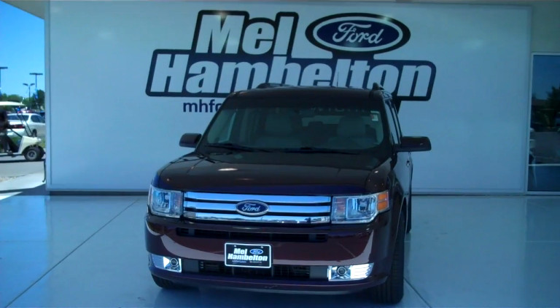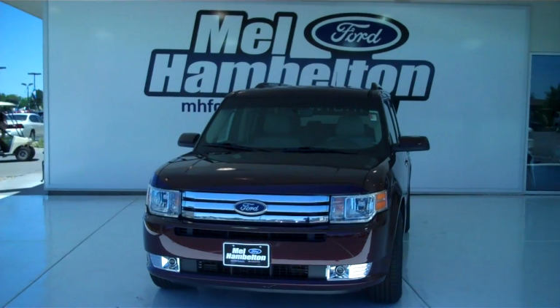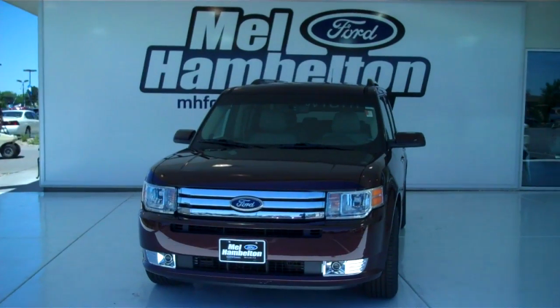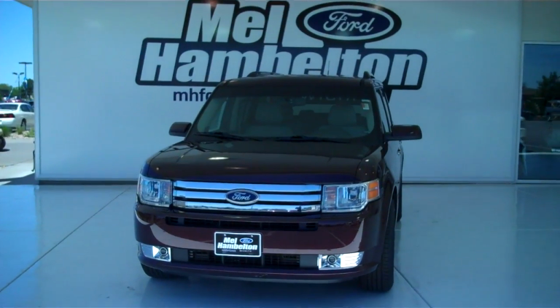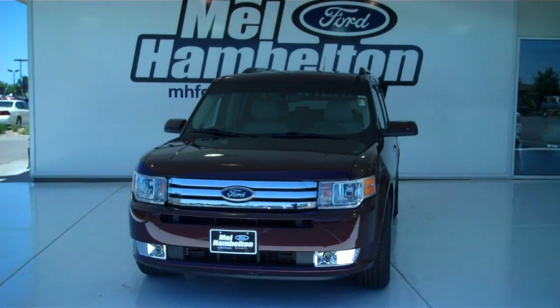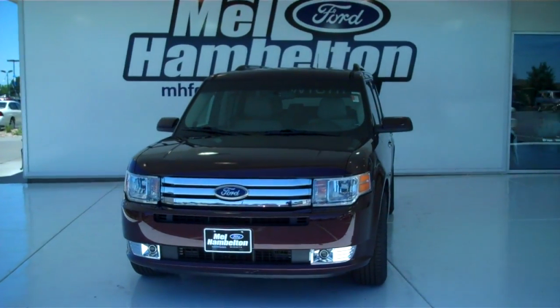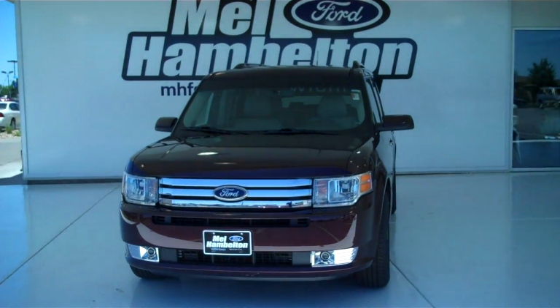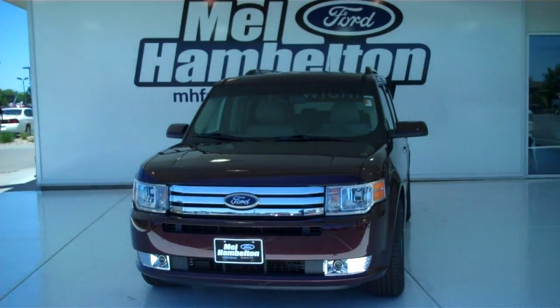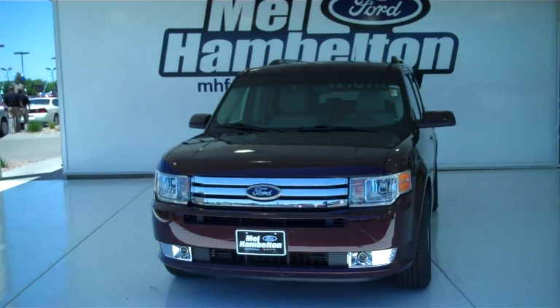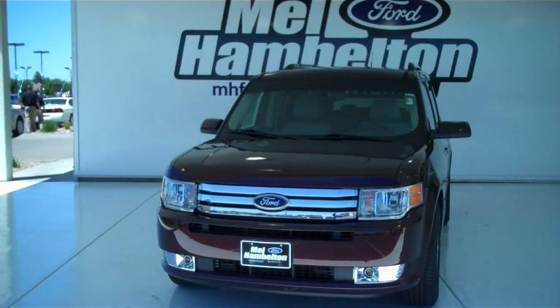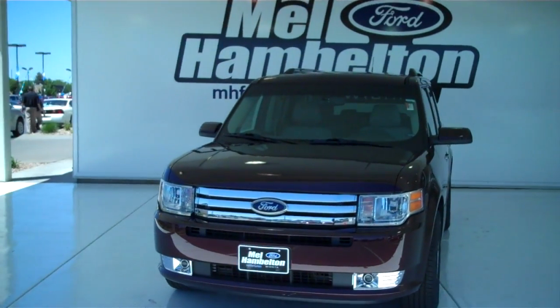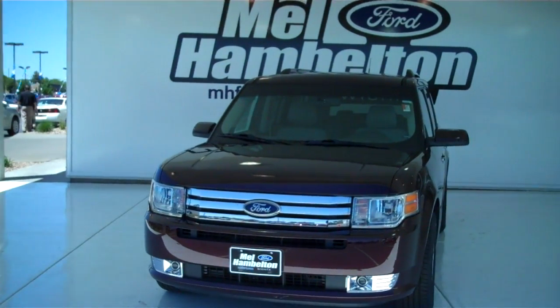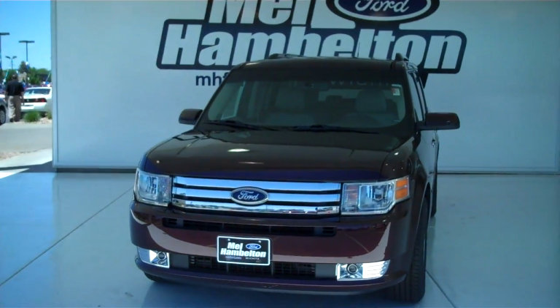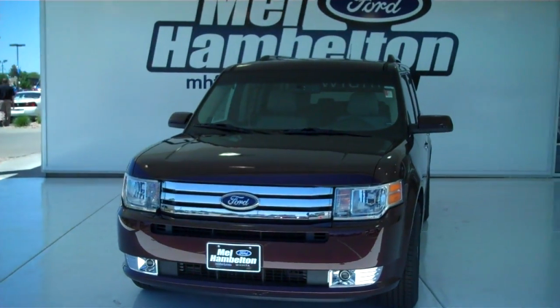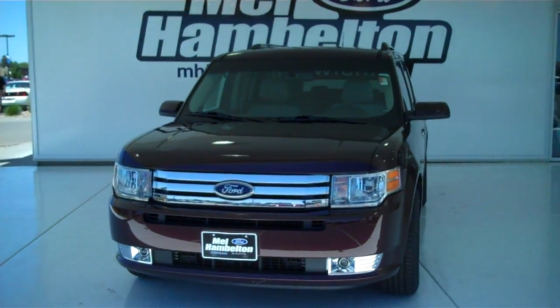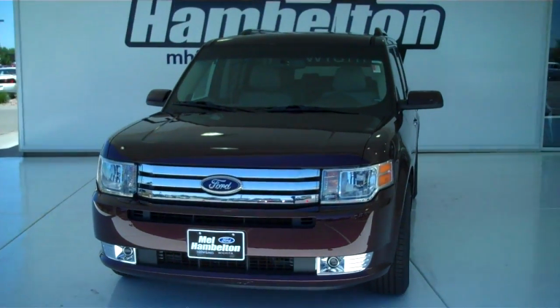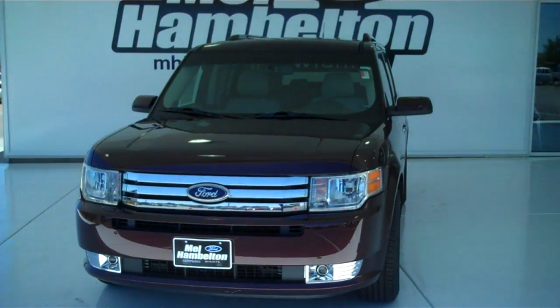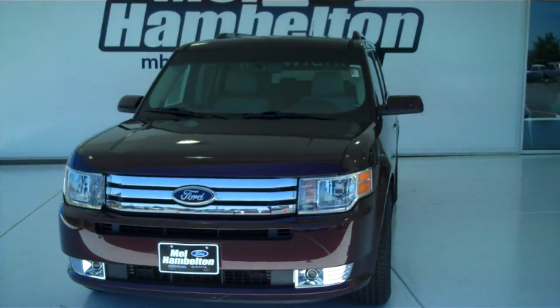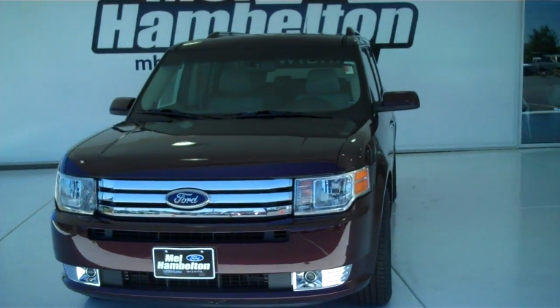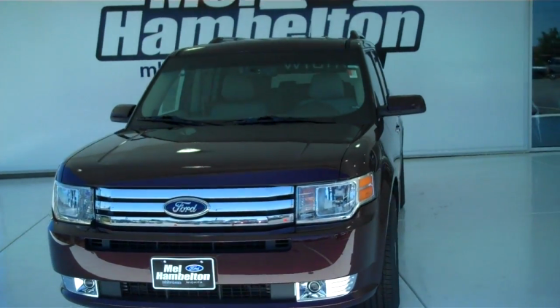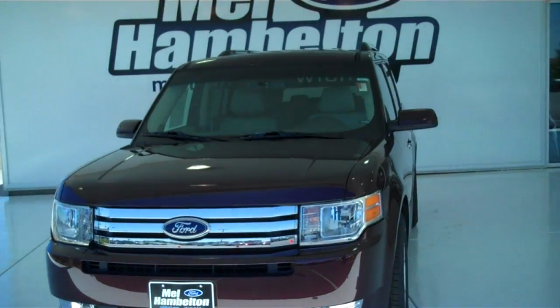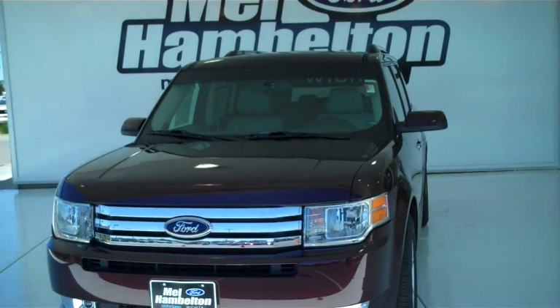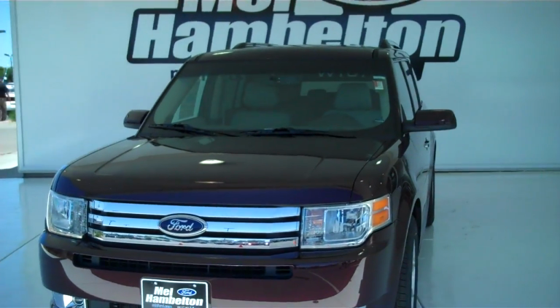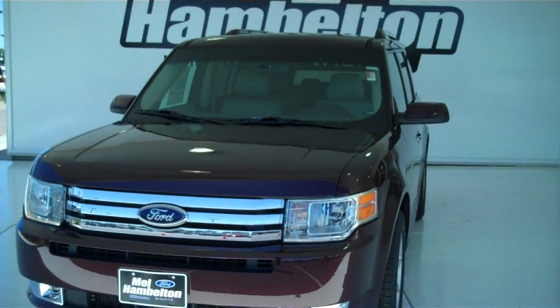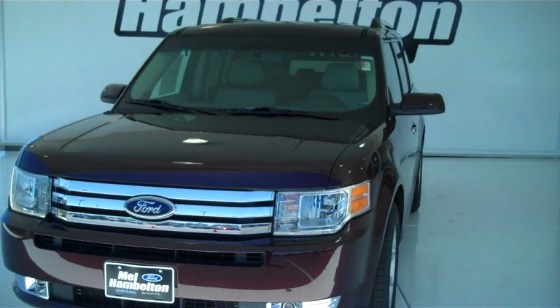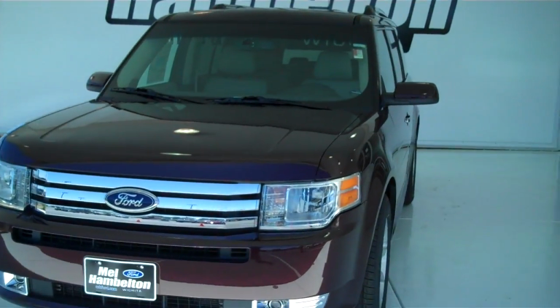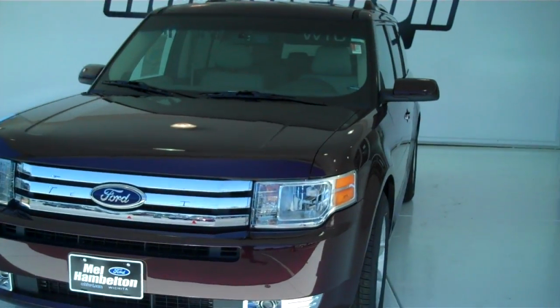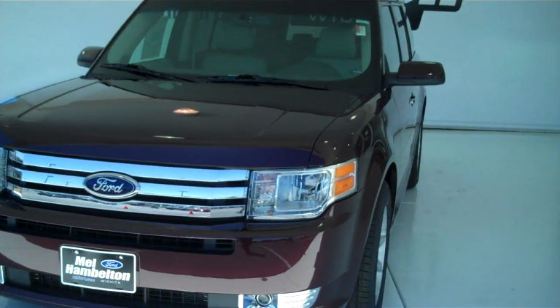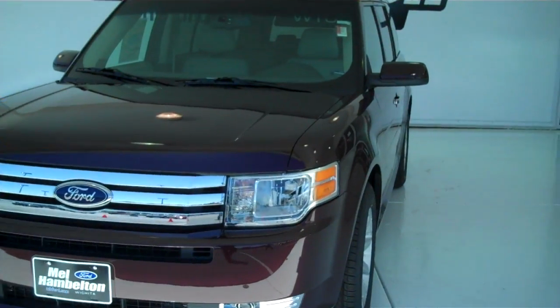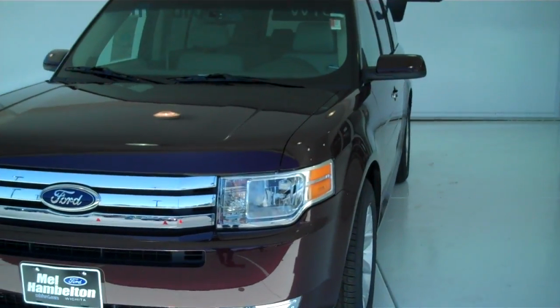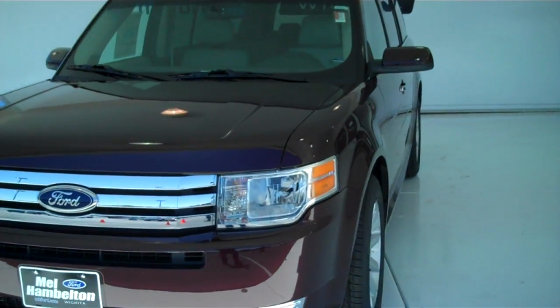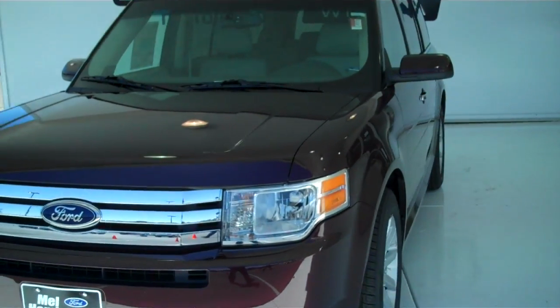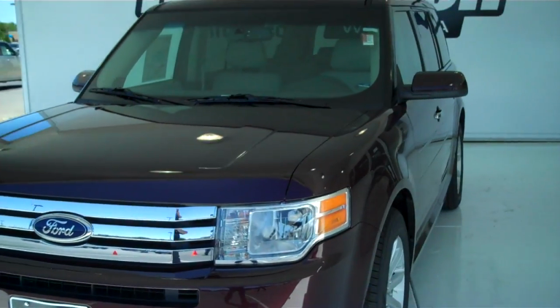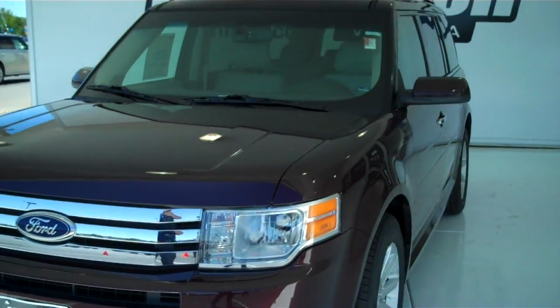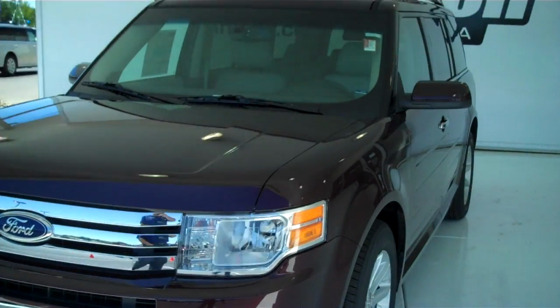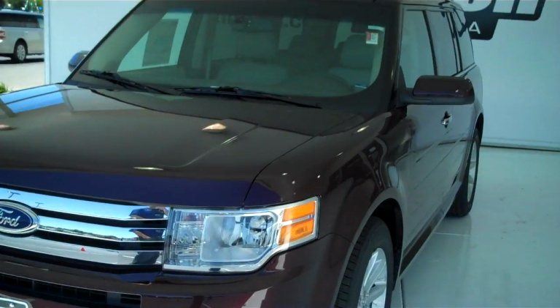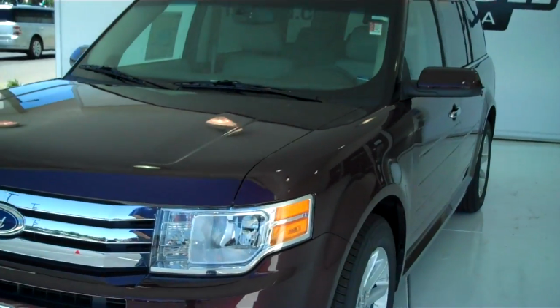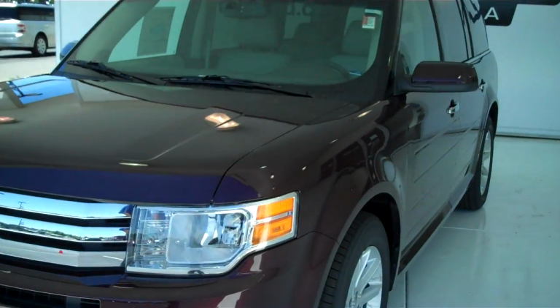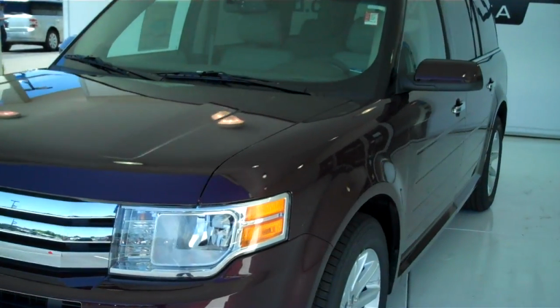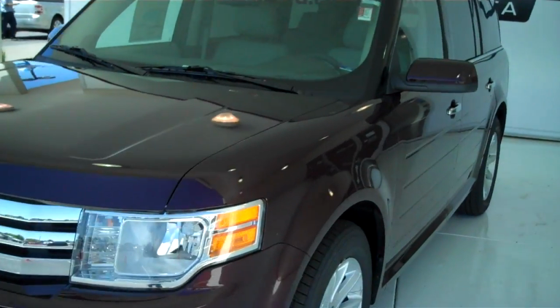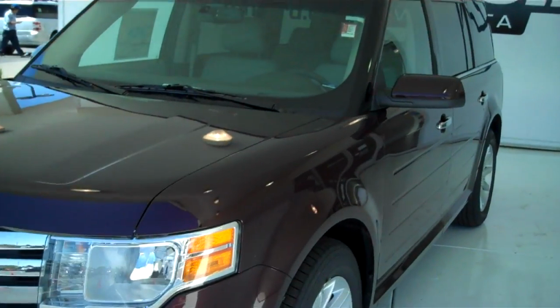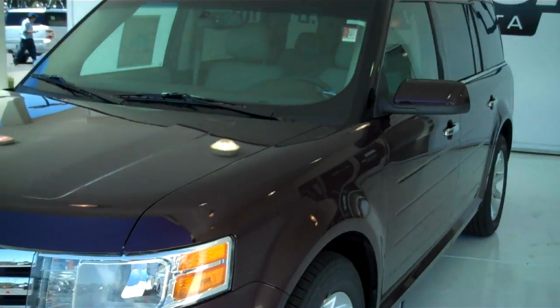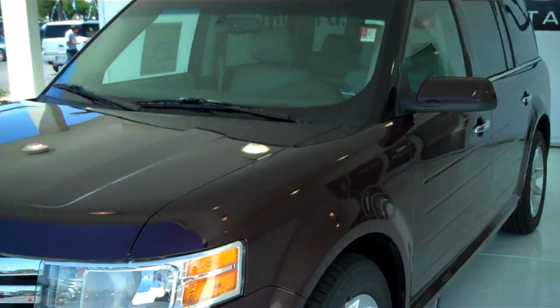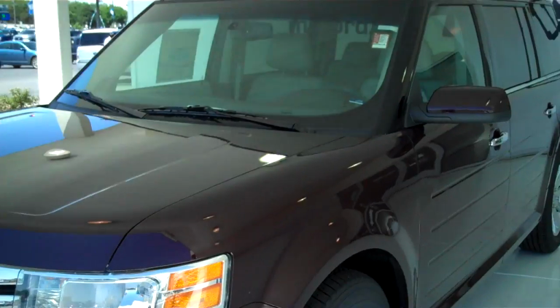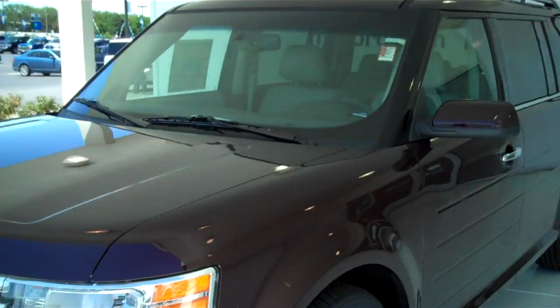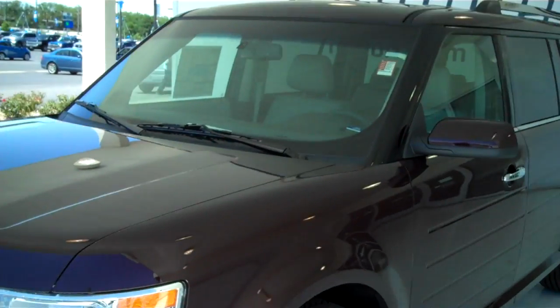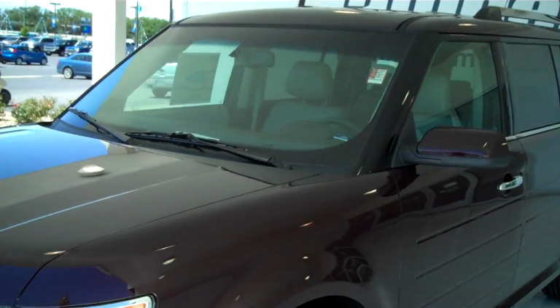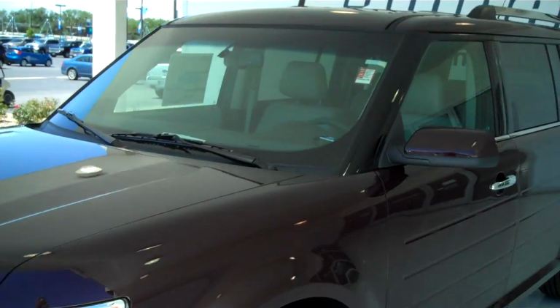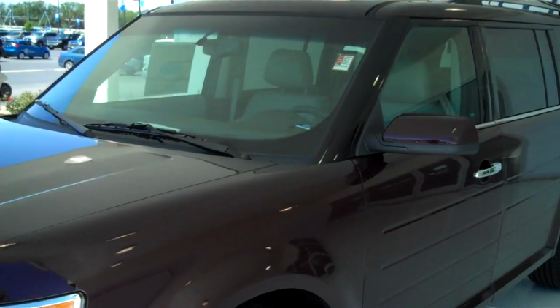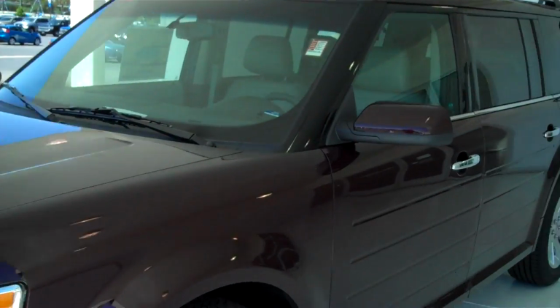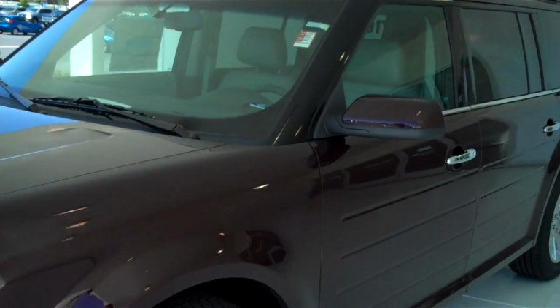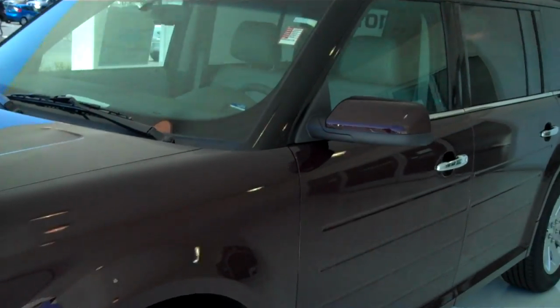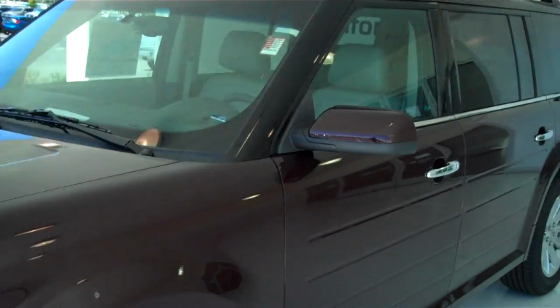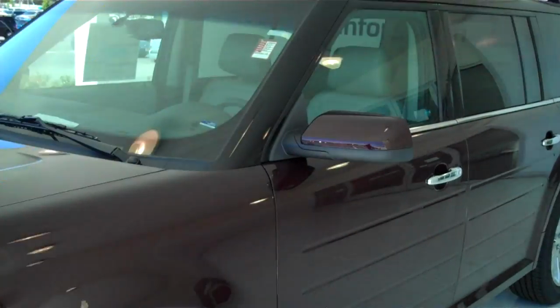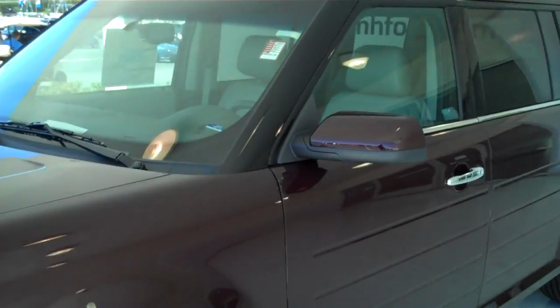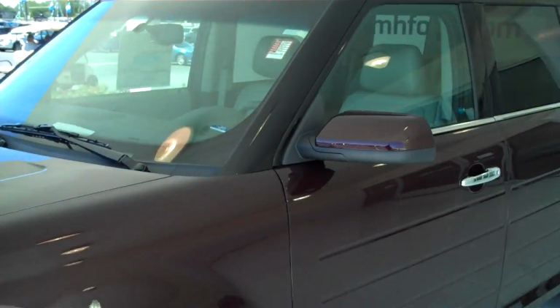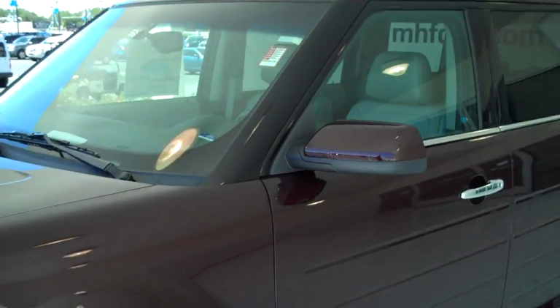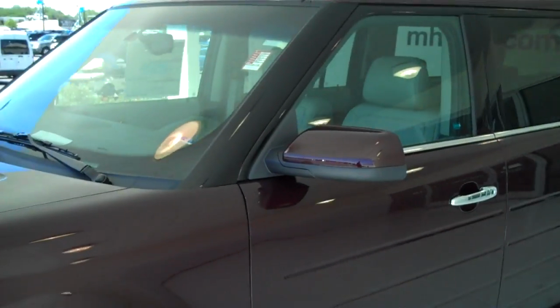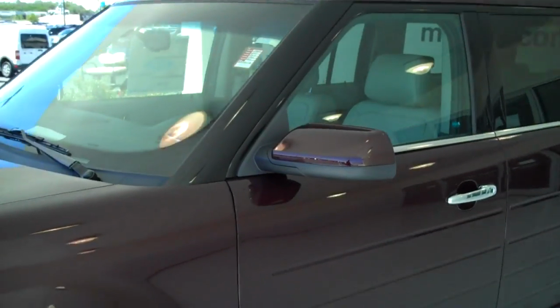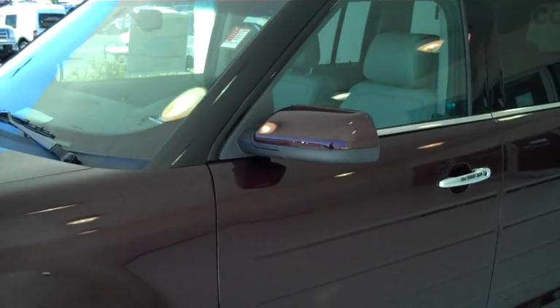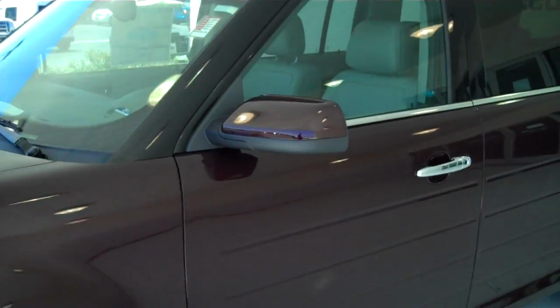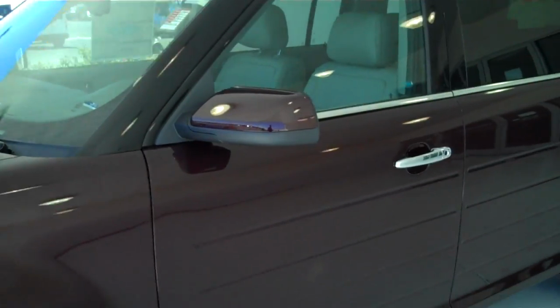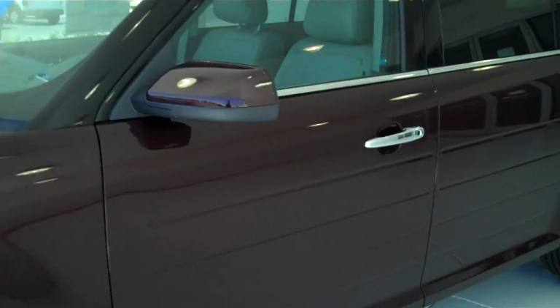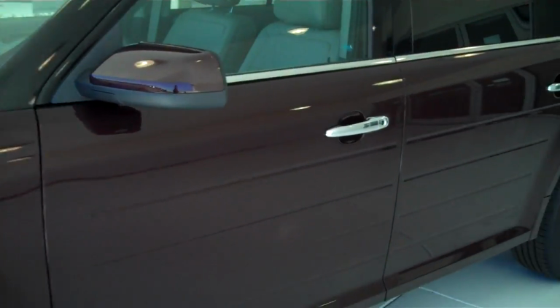Here we have a 2011 Ford Flex. It is an SEL edition. This is red in color.